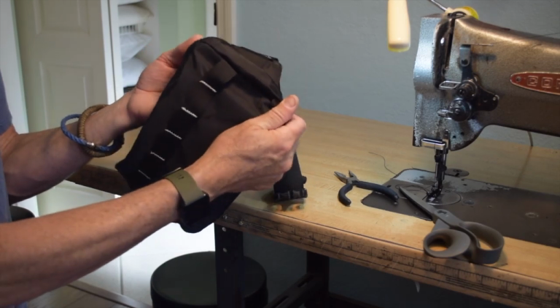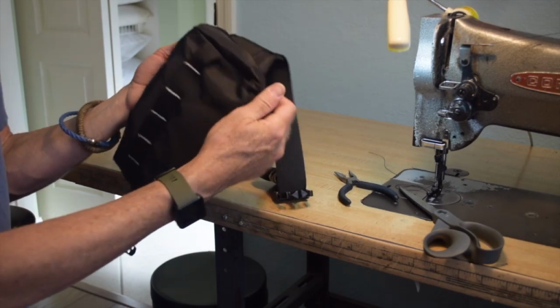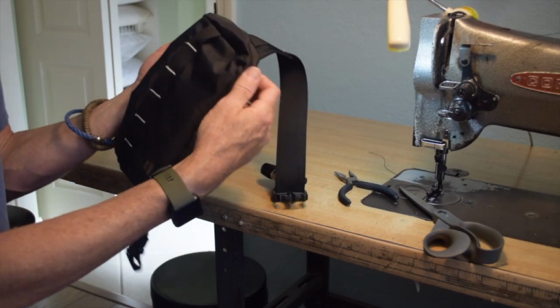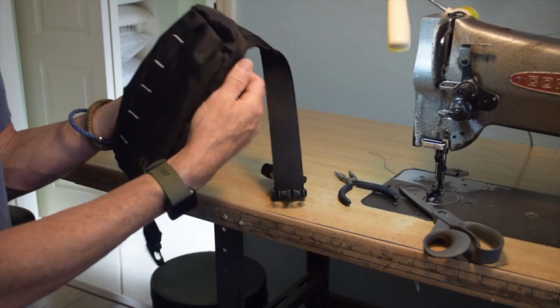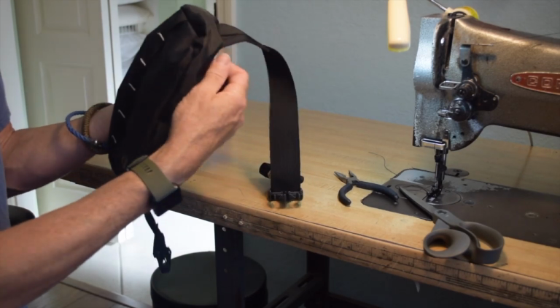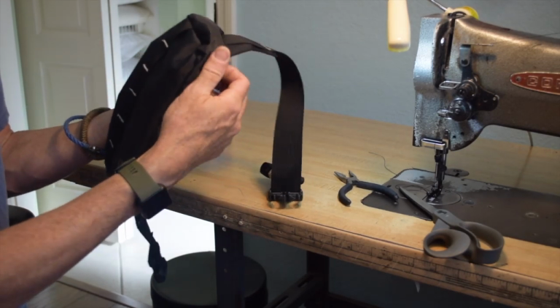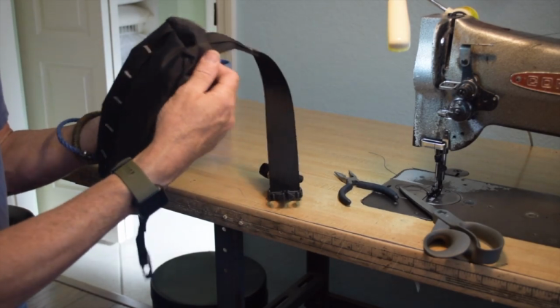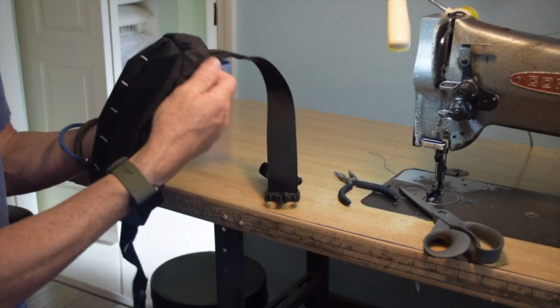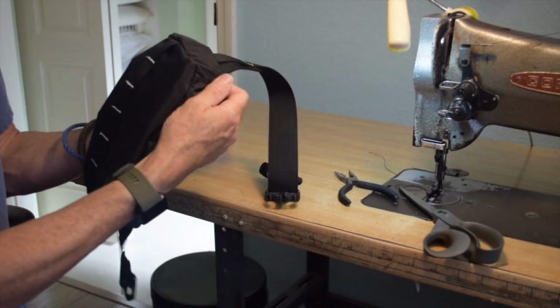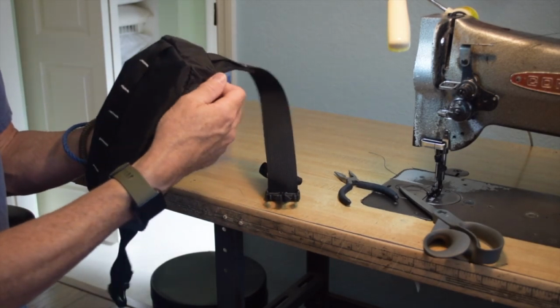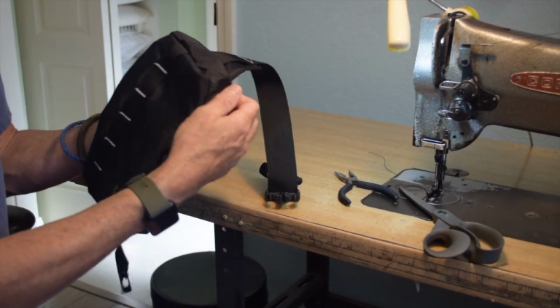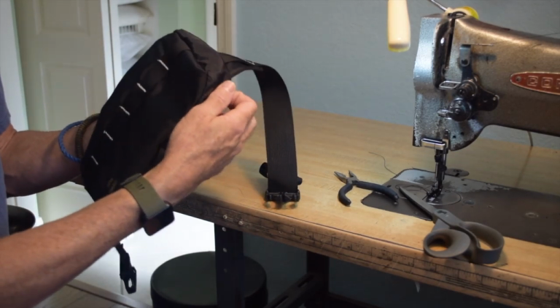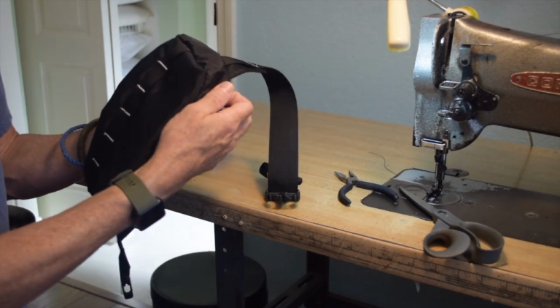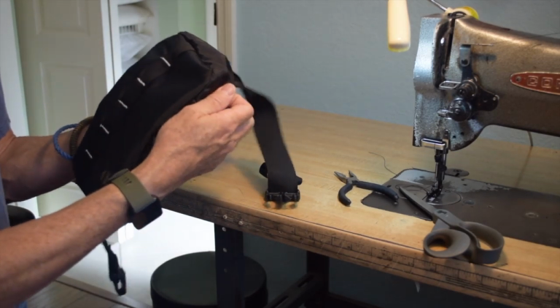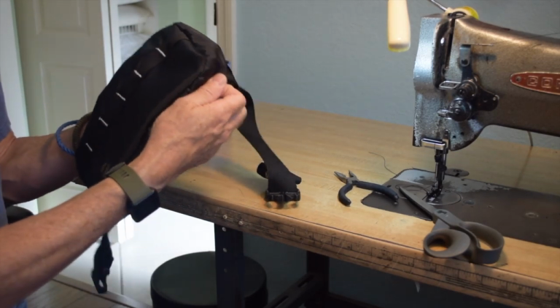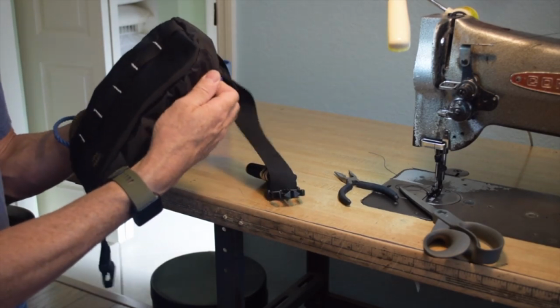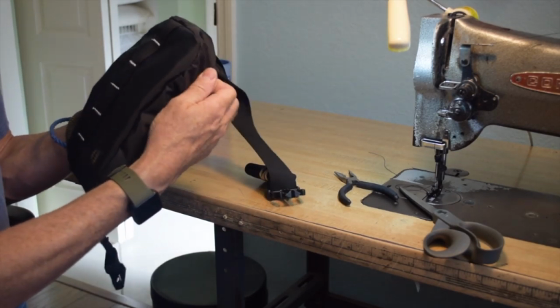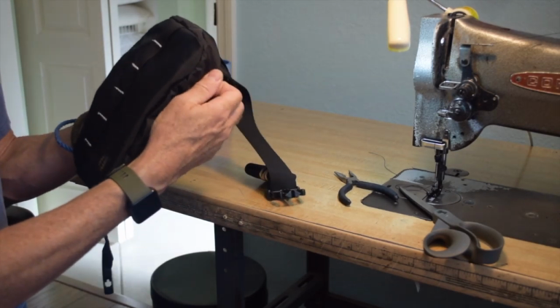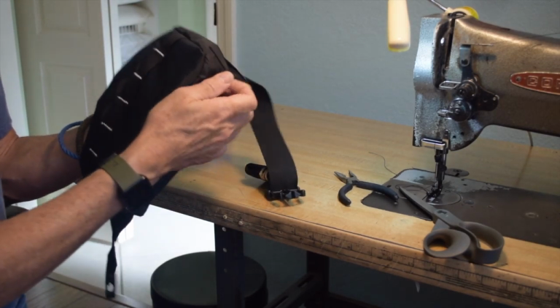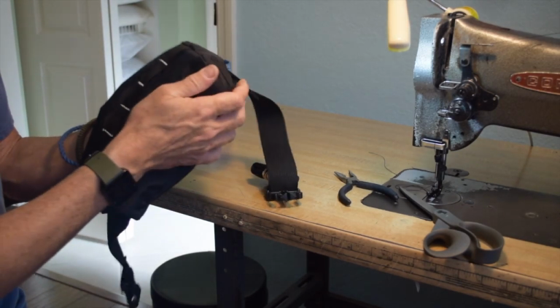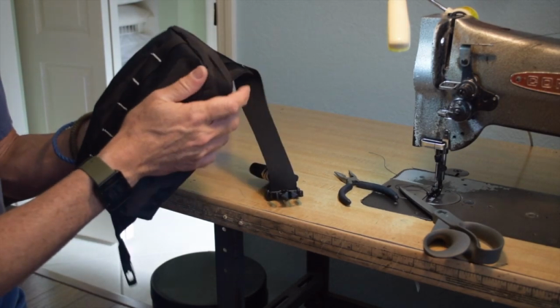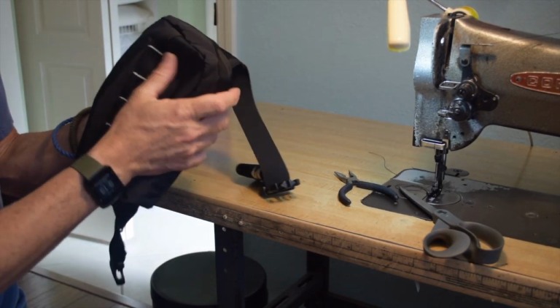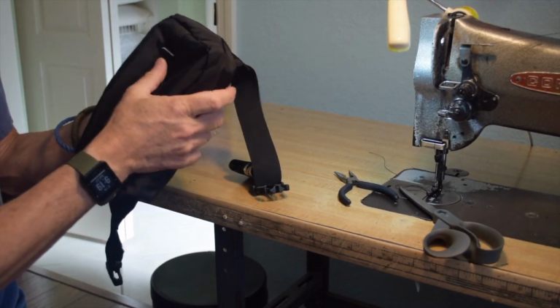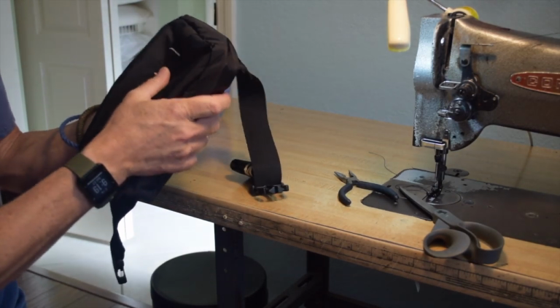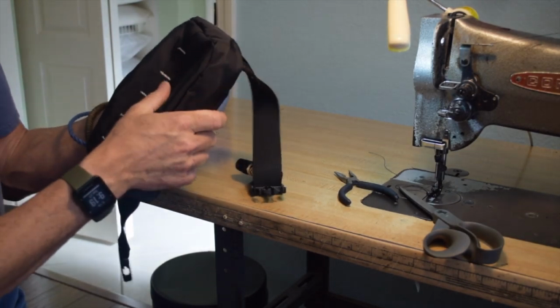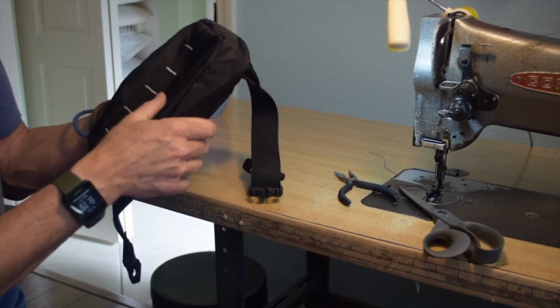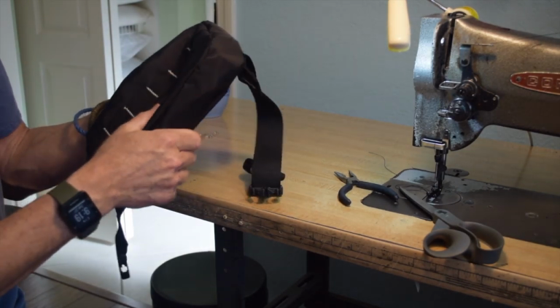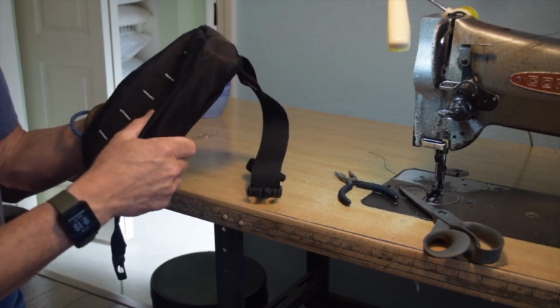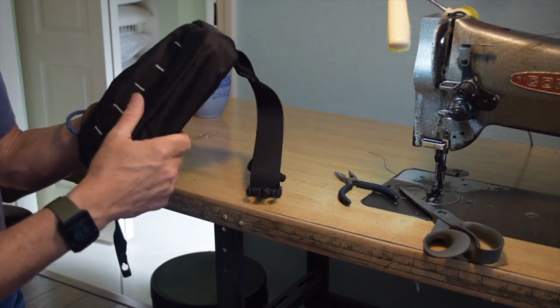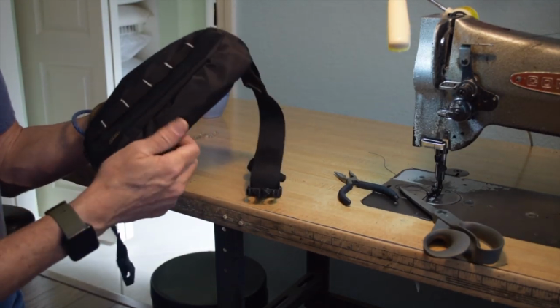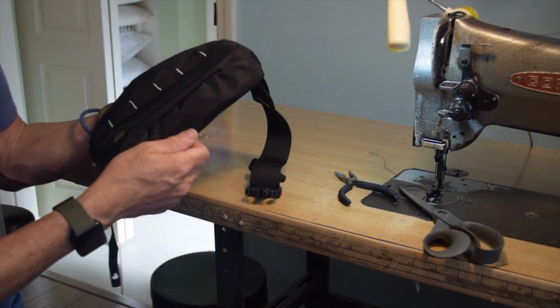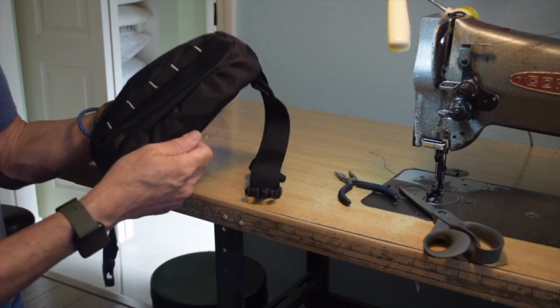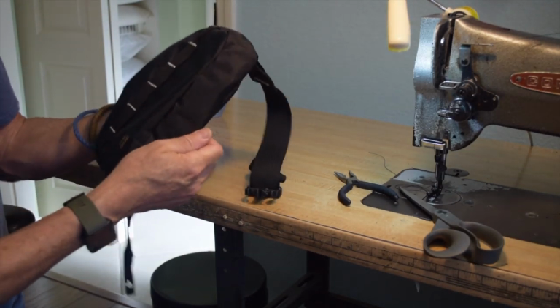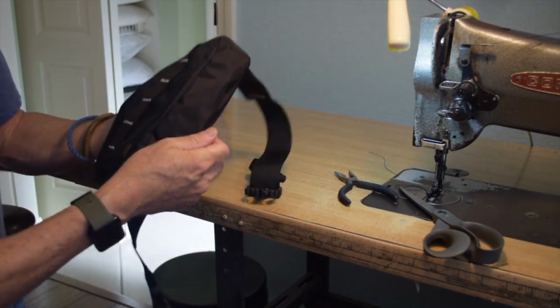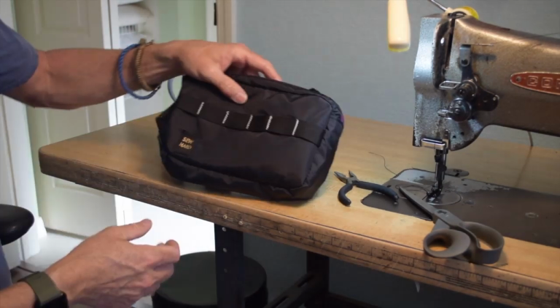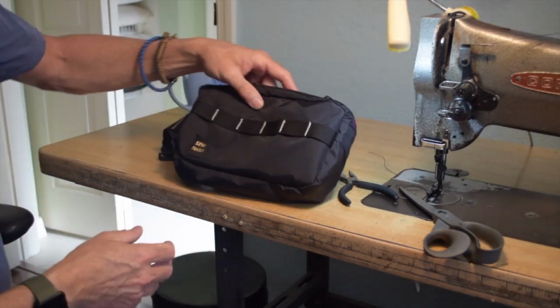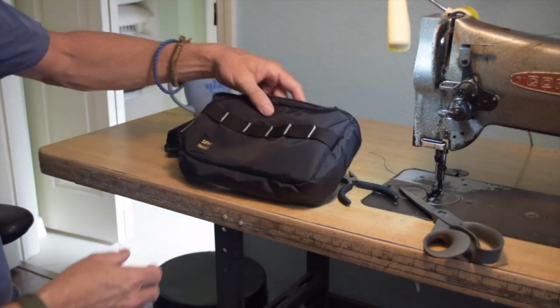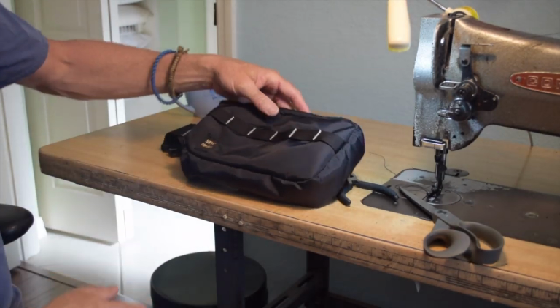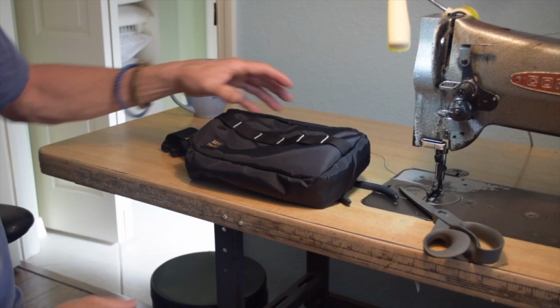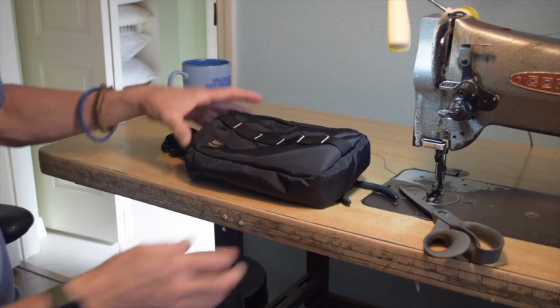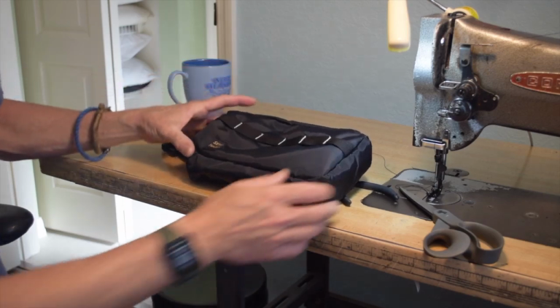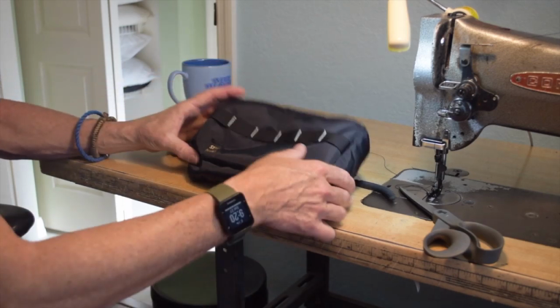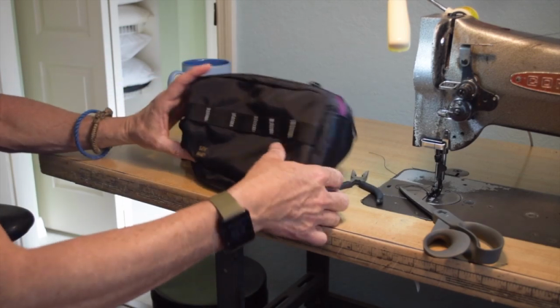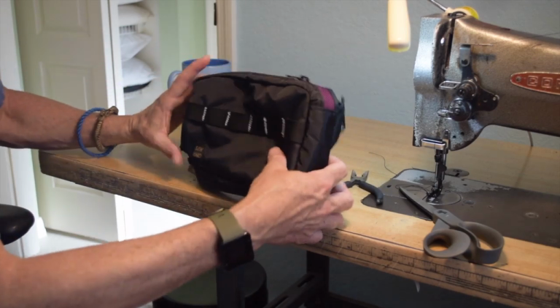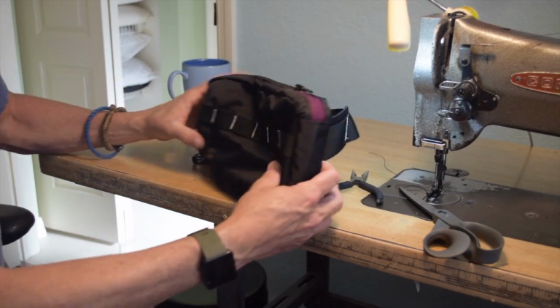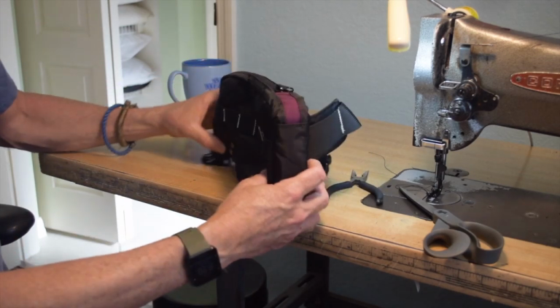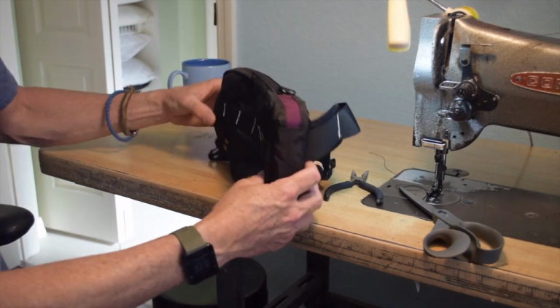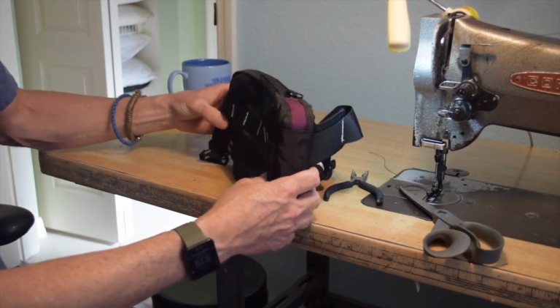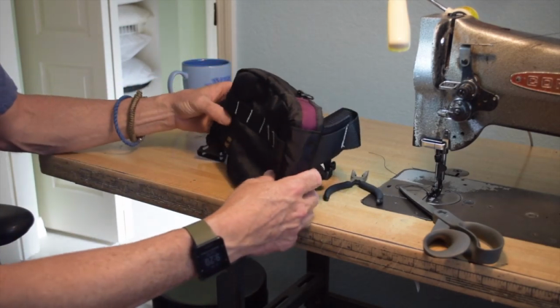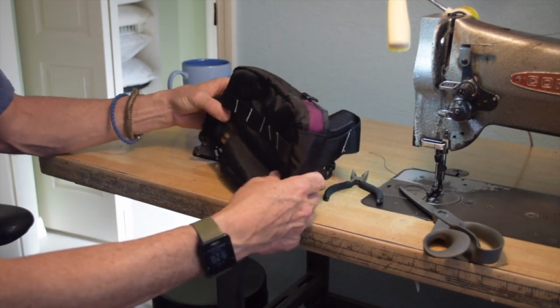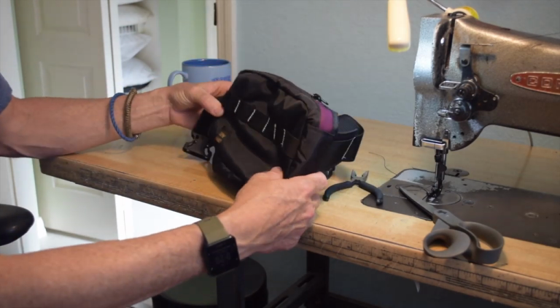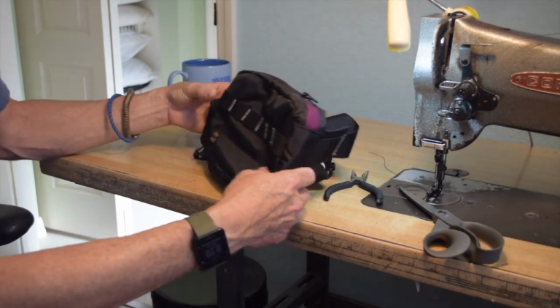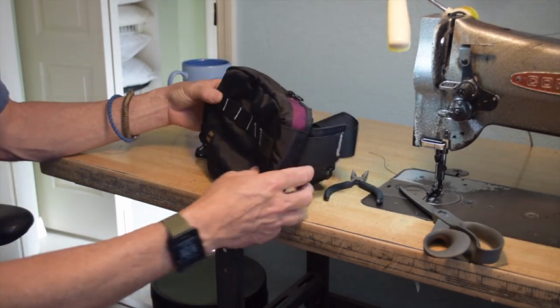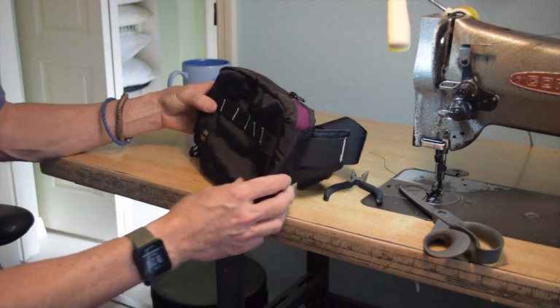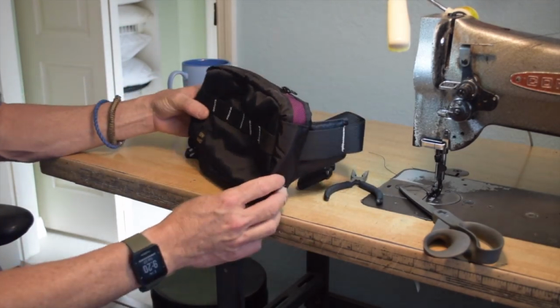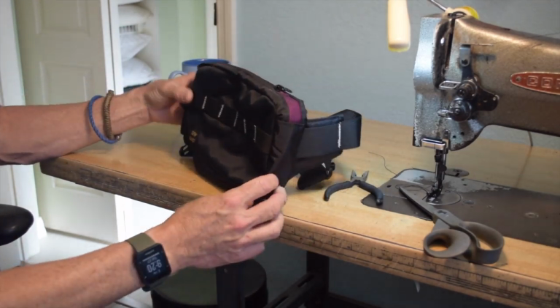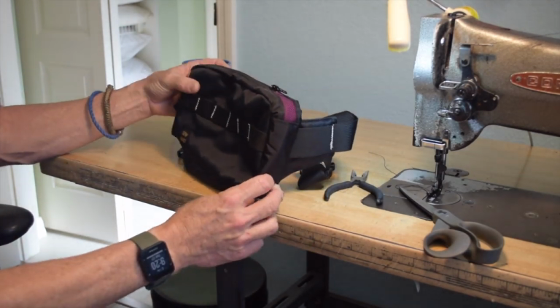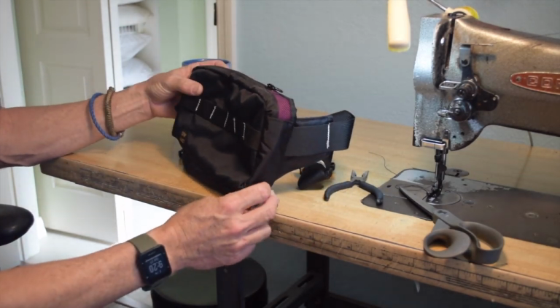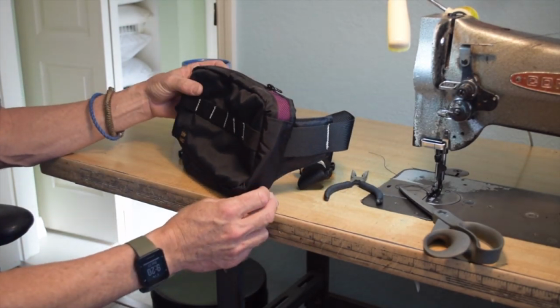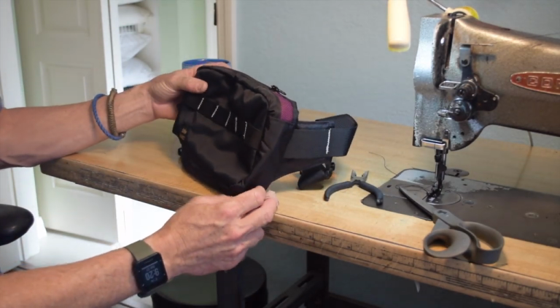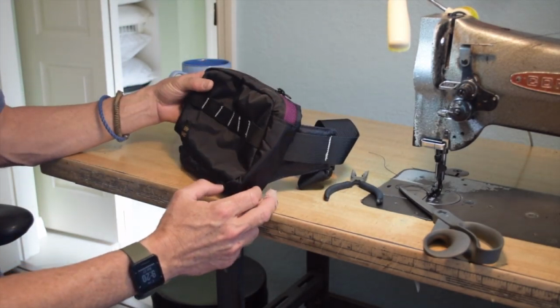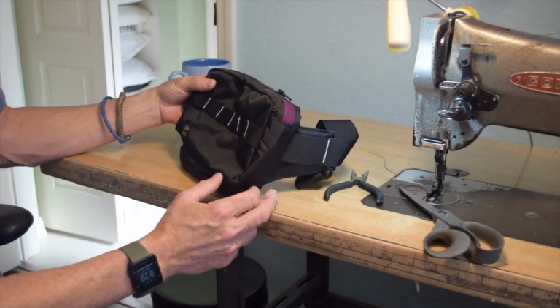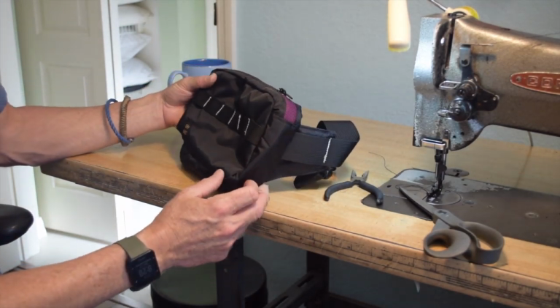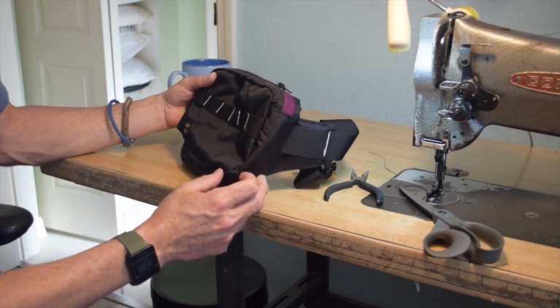I intend to bind the interior seams on this project, but I'm waiting for a new binding attachment, so for now they're unbound.